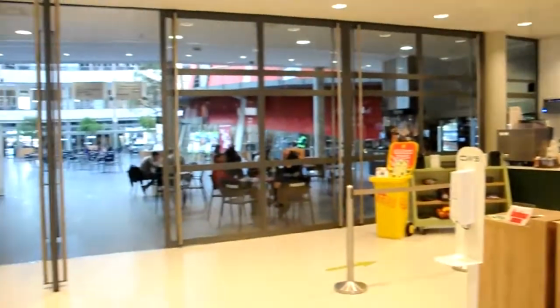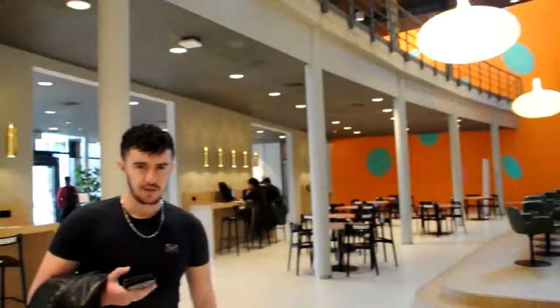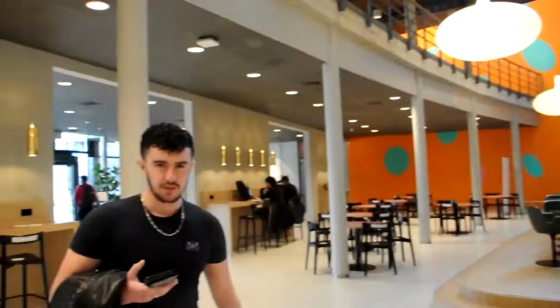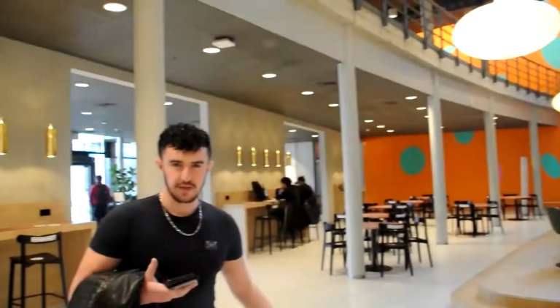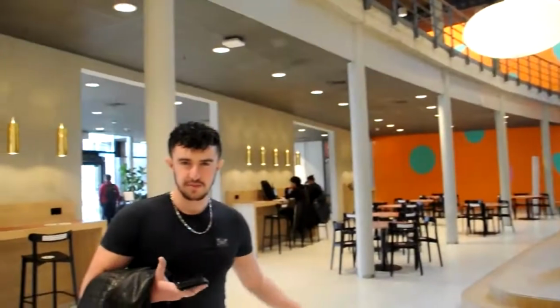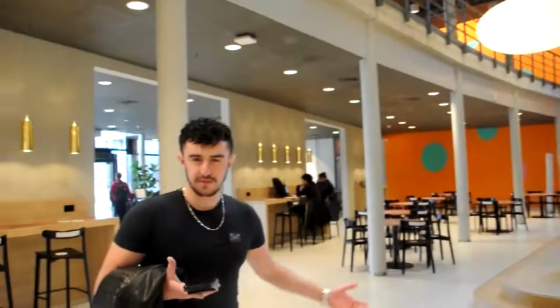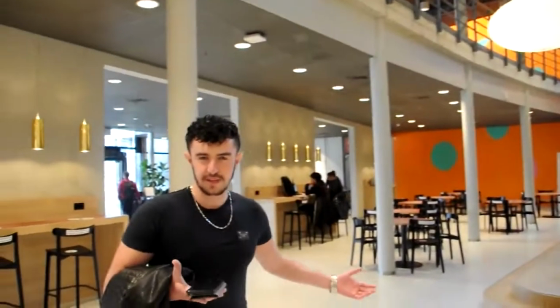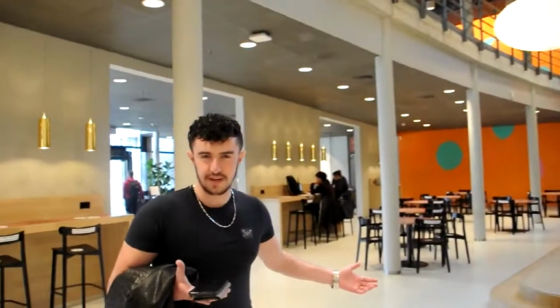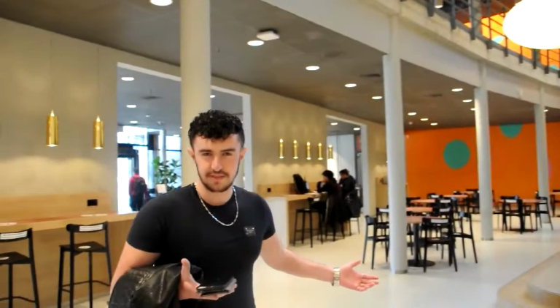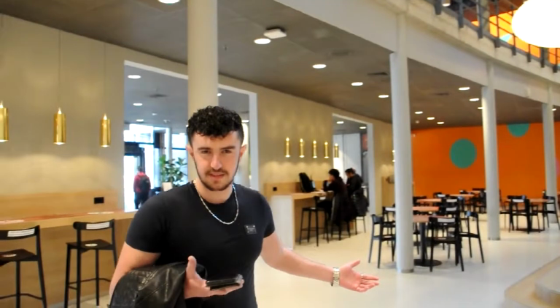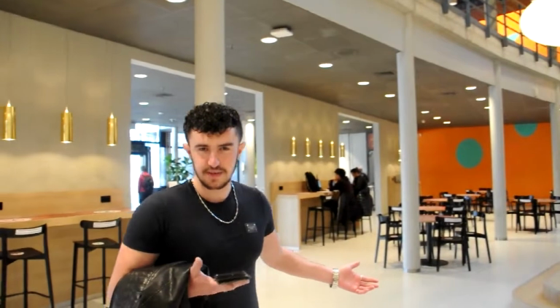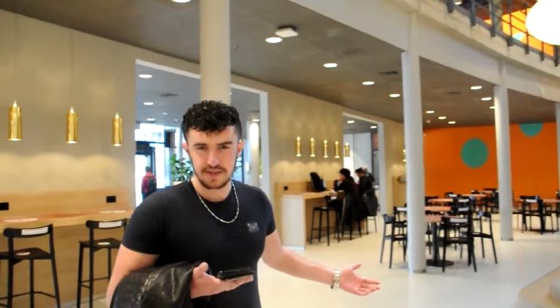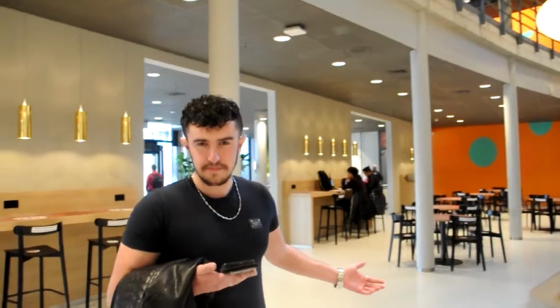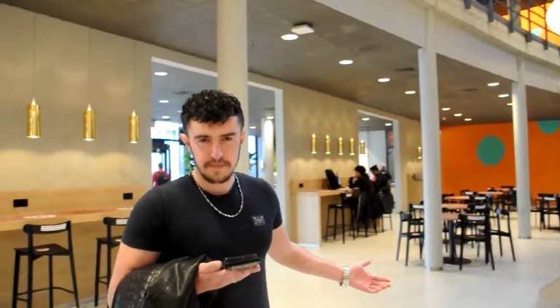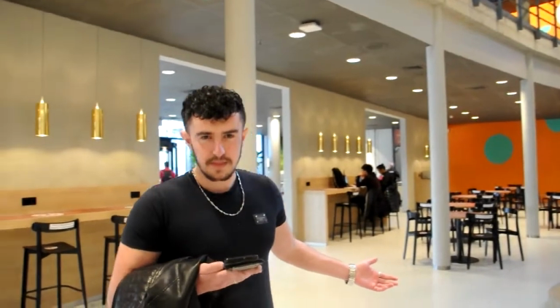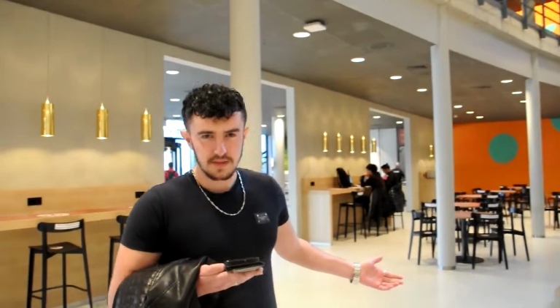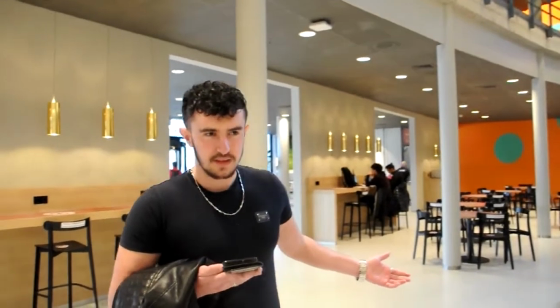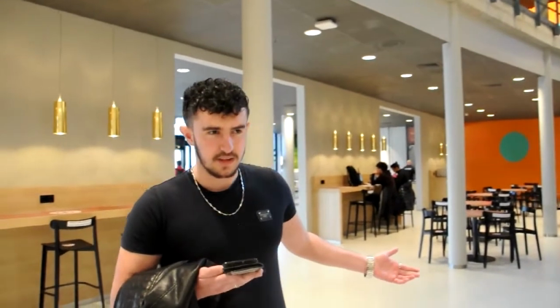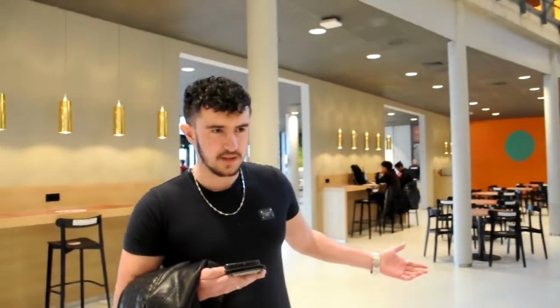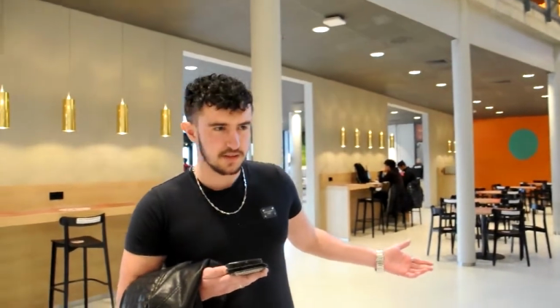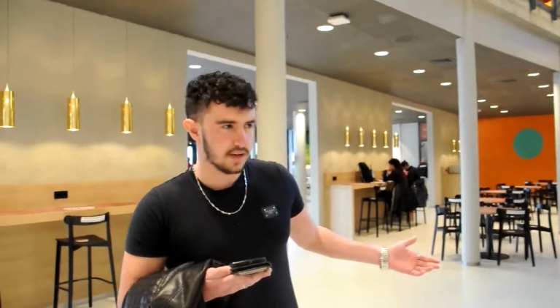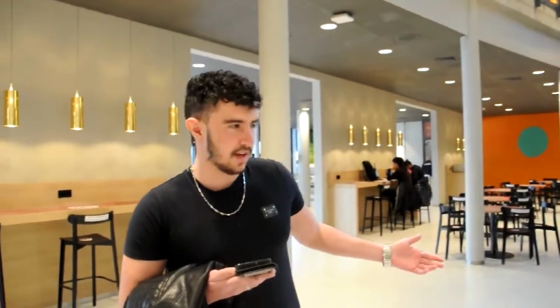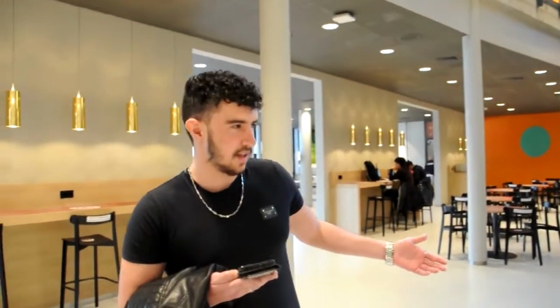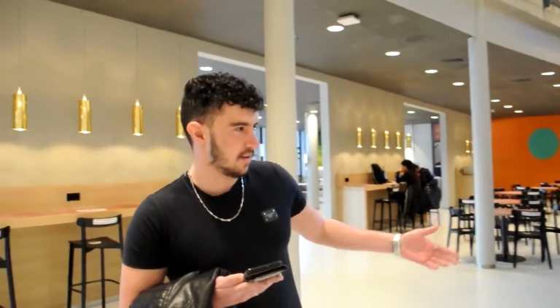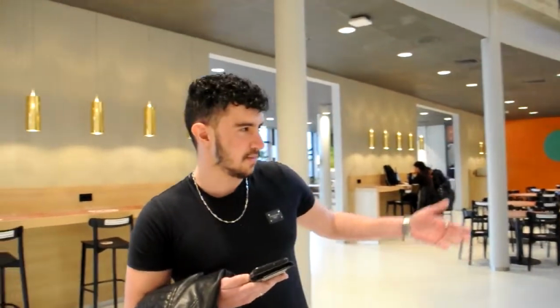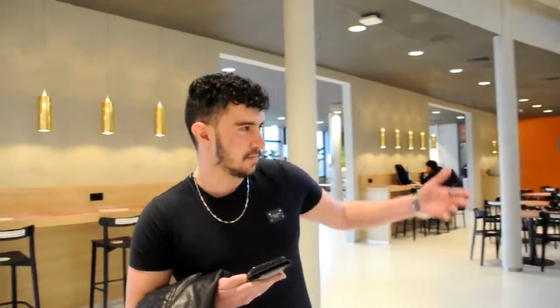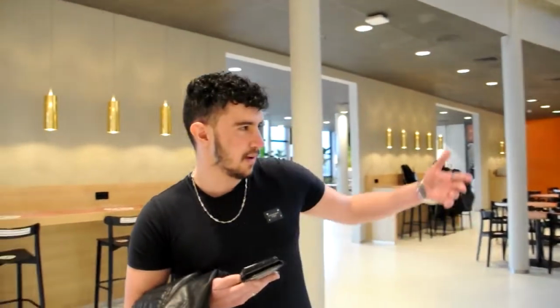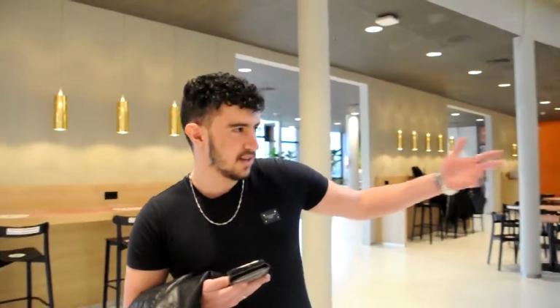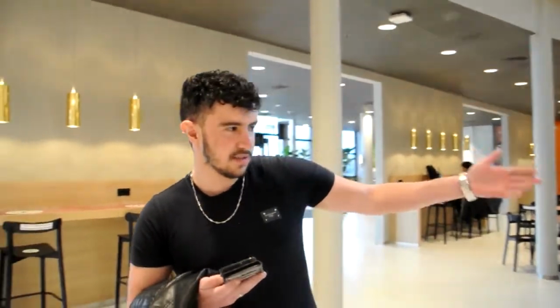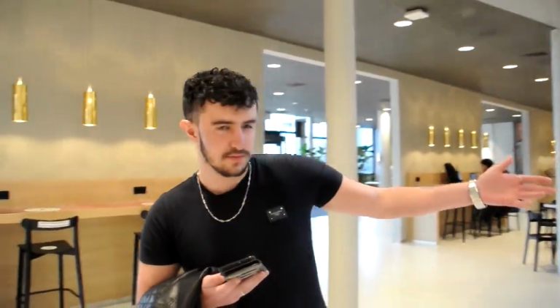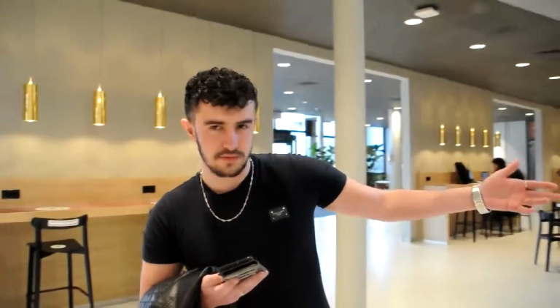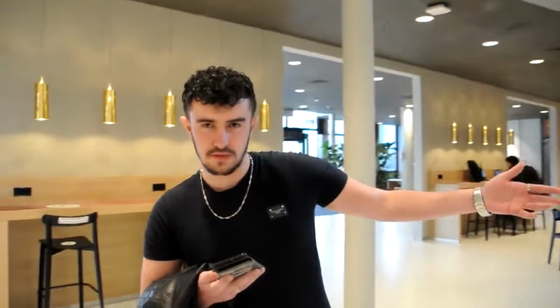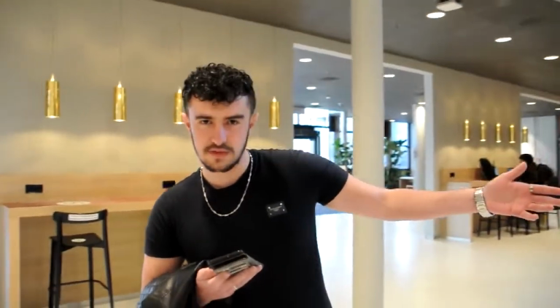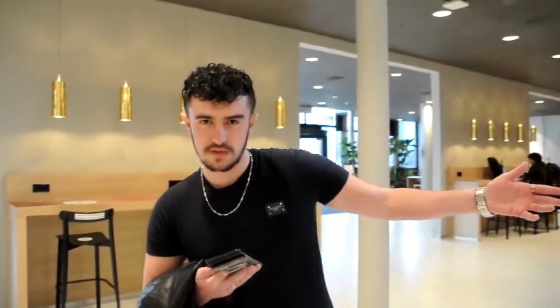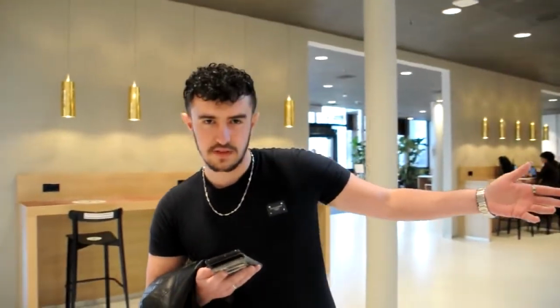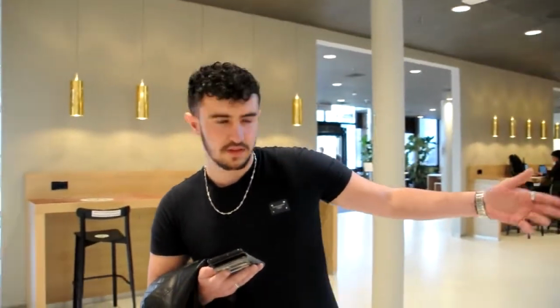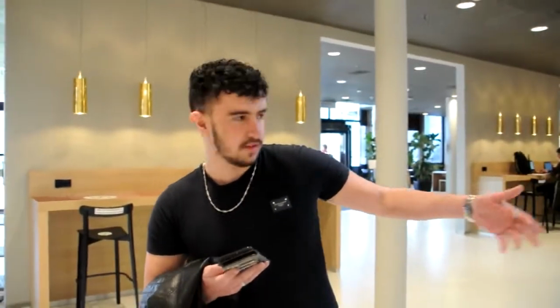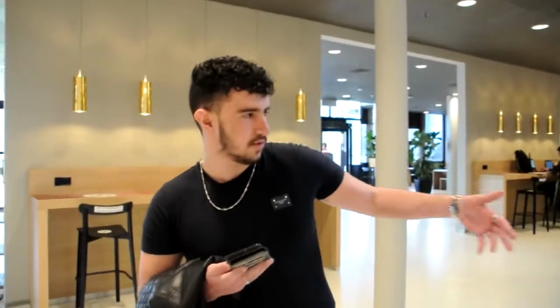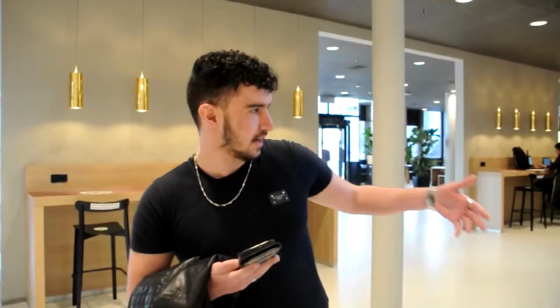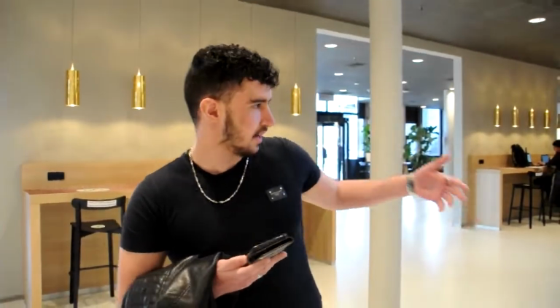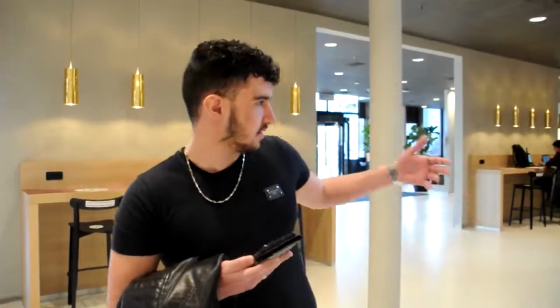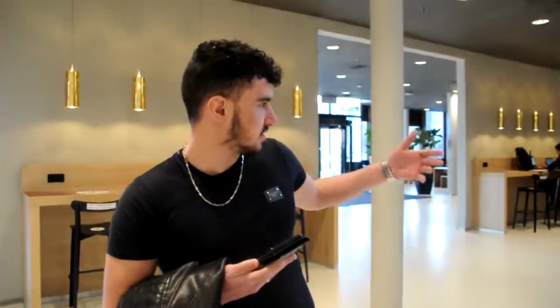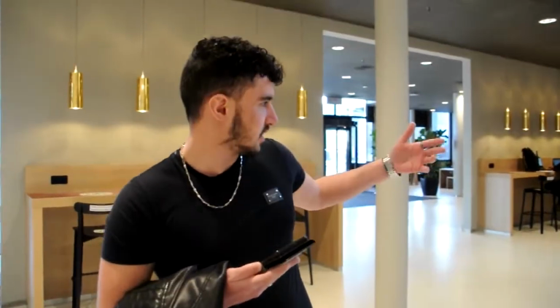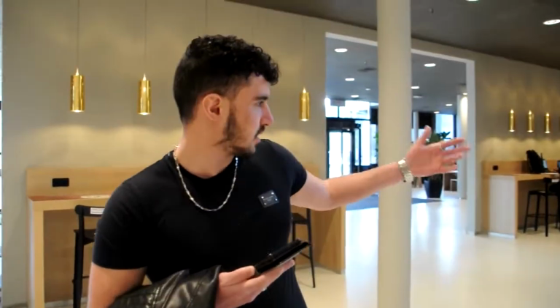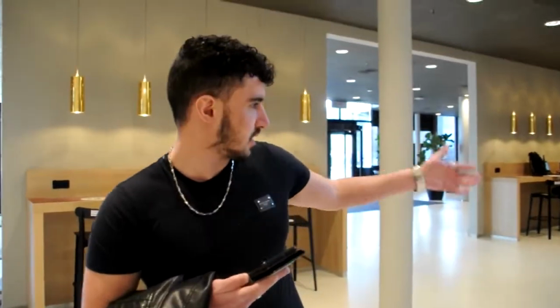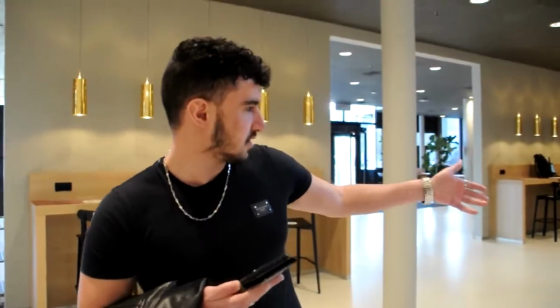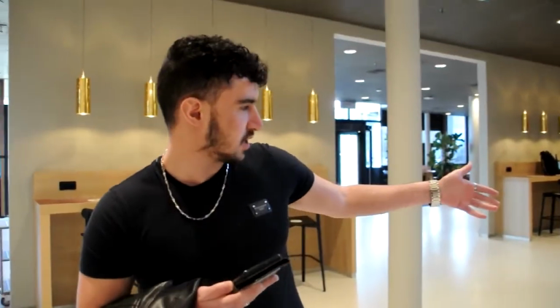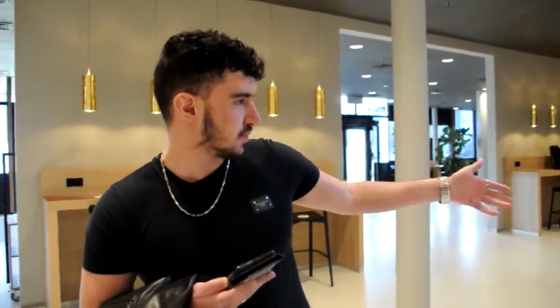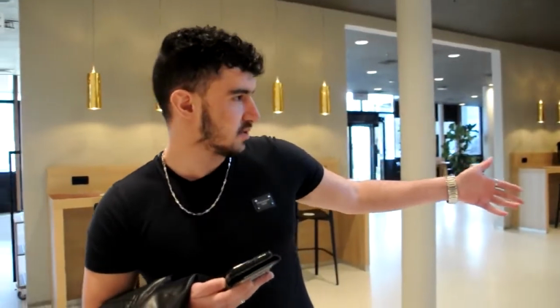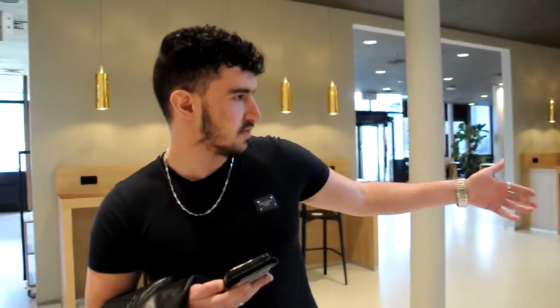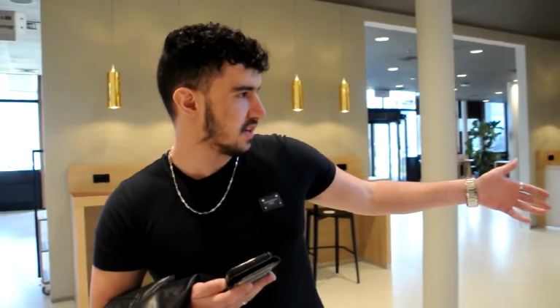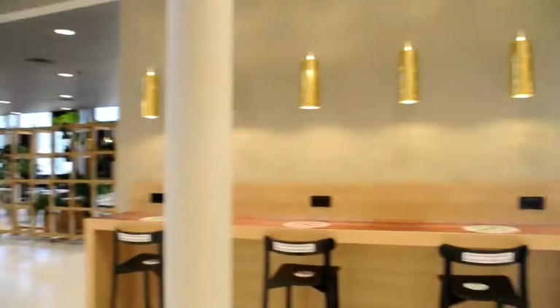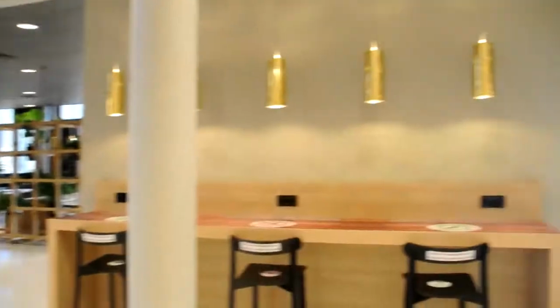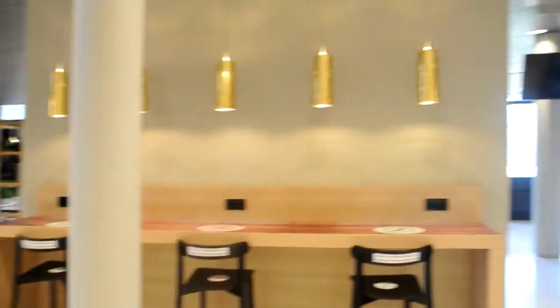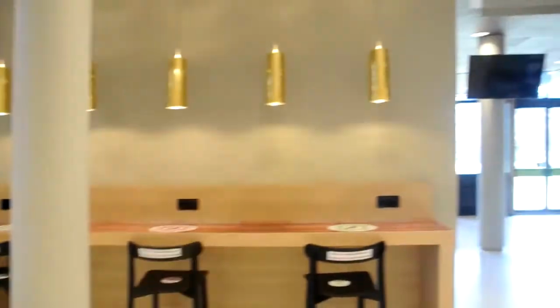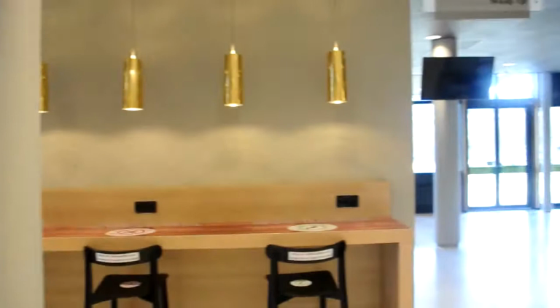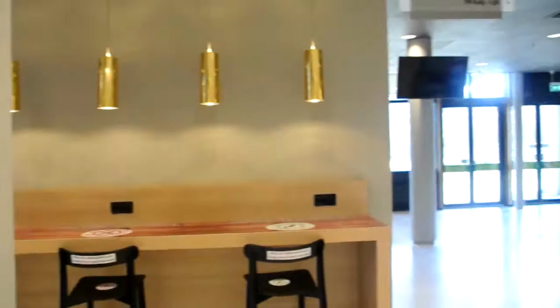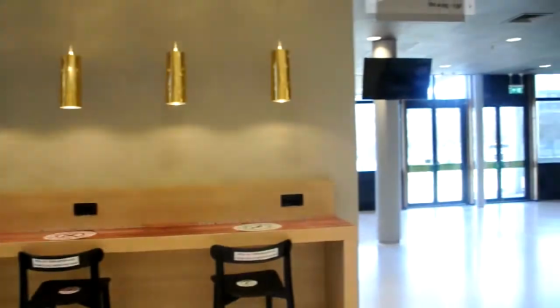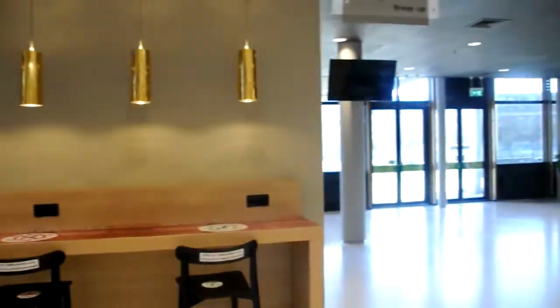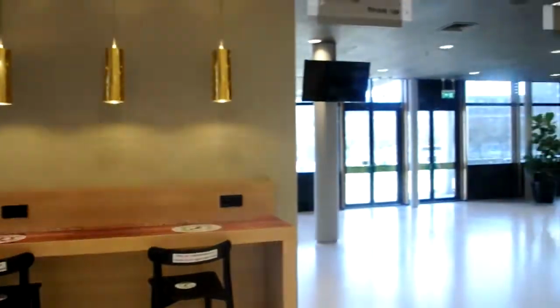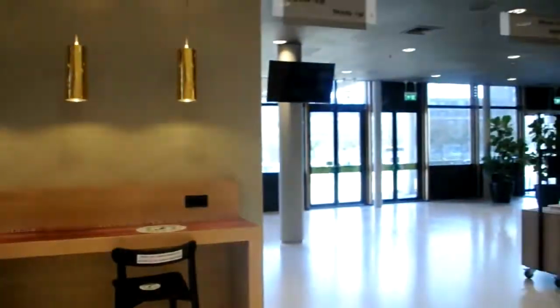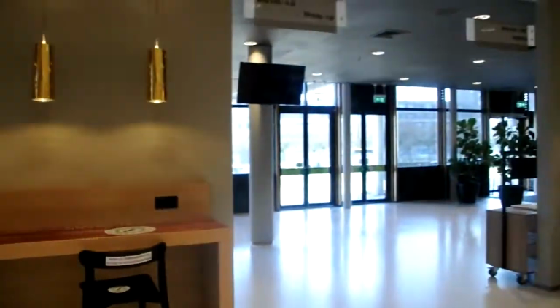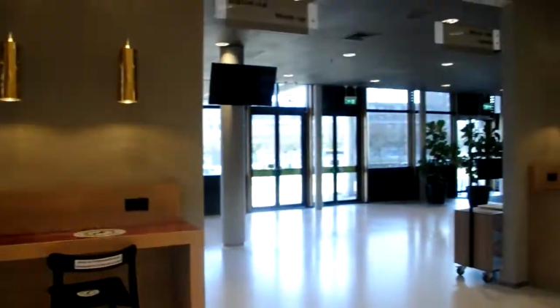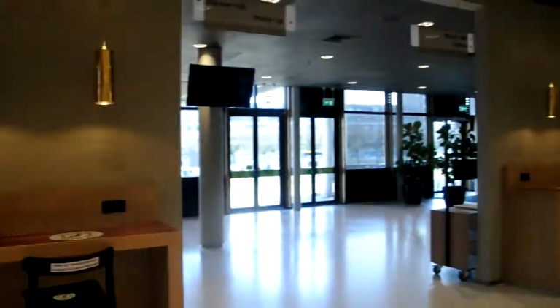Welcome to the cafeteria. Here you can buy some food, you can sit and chill with your friends, or you can go and study.